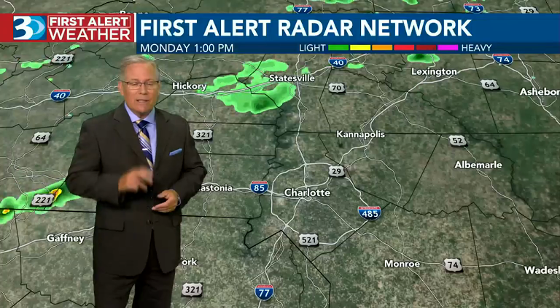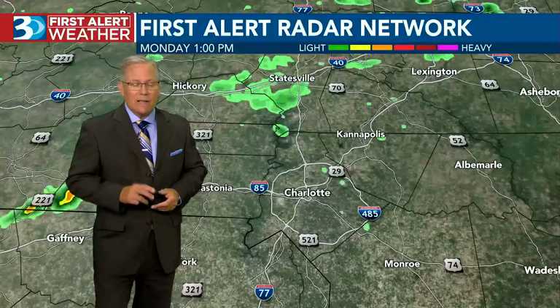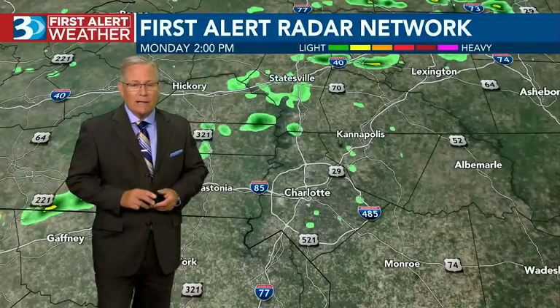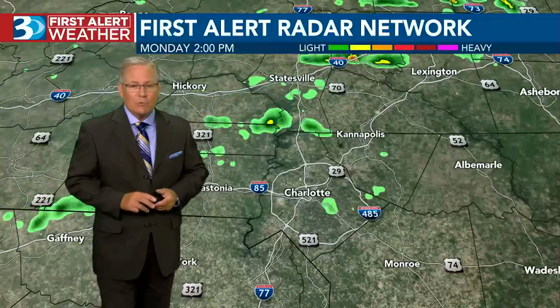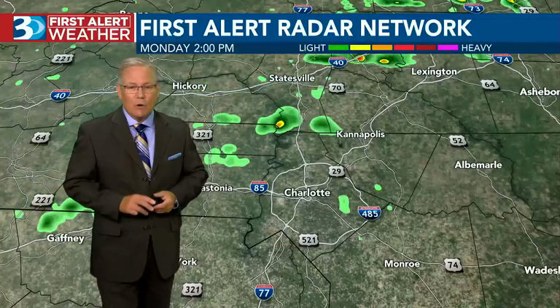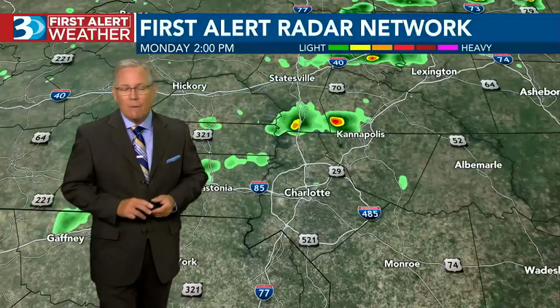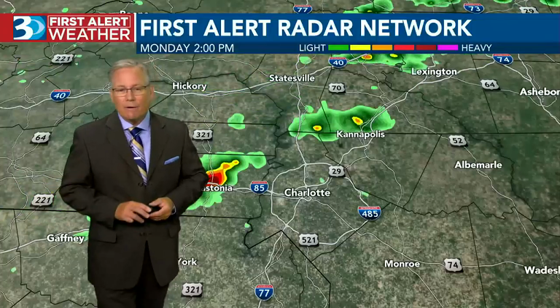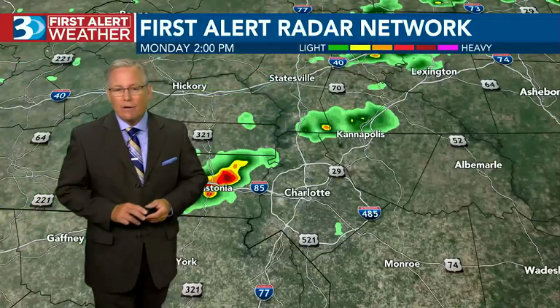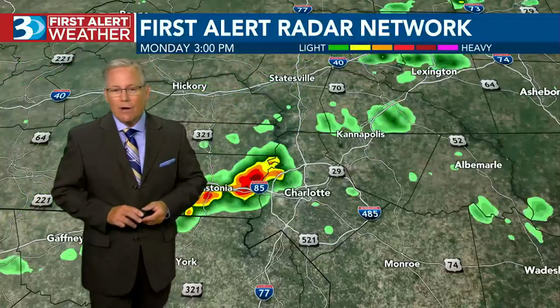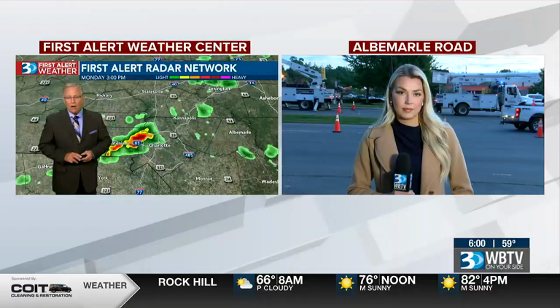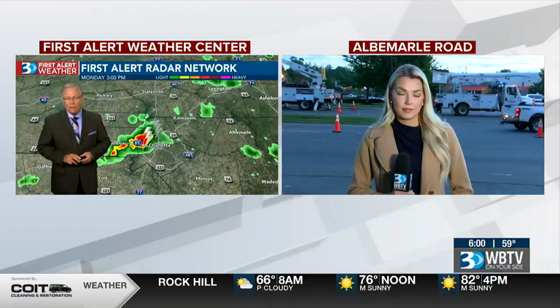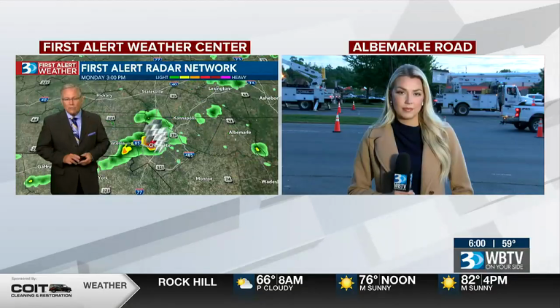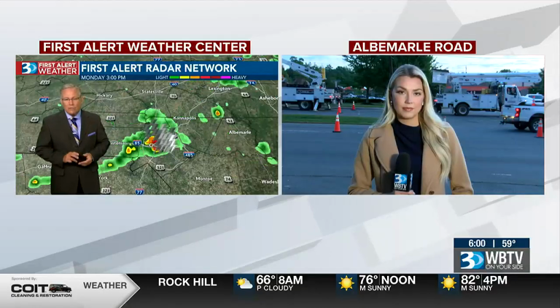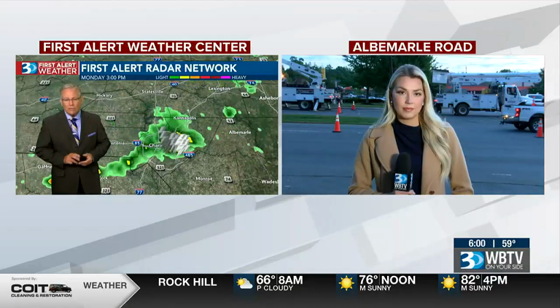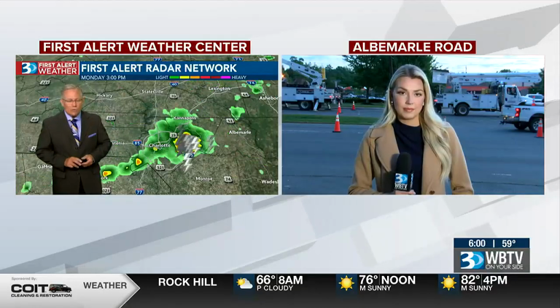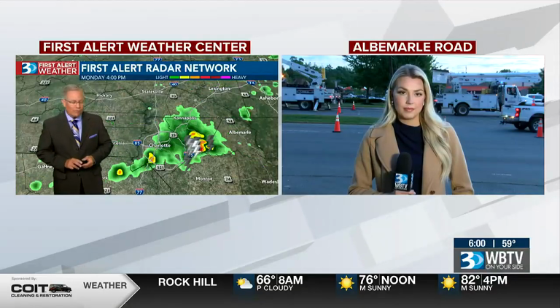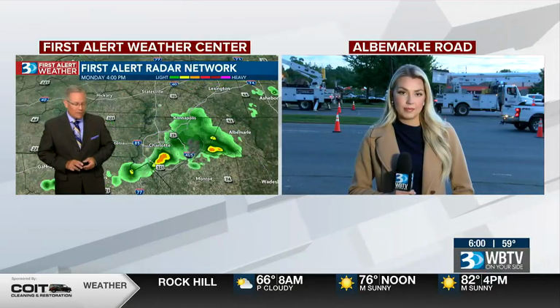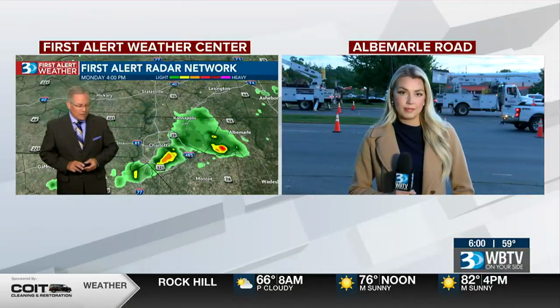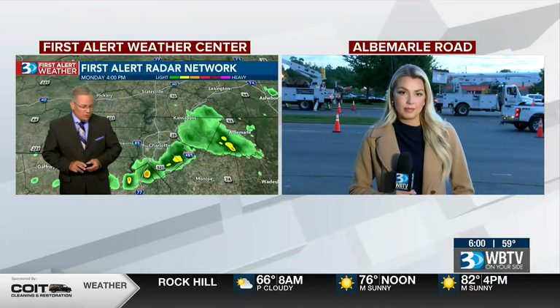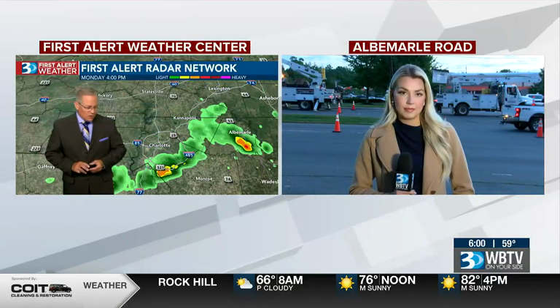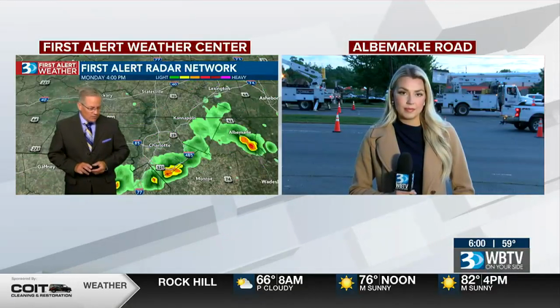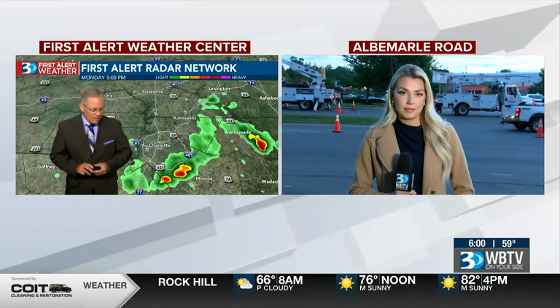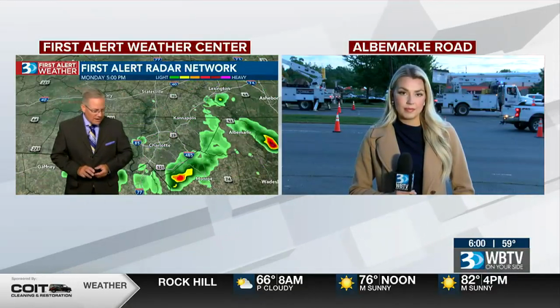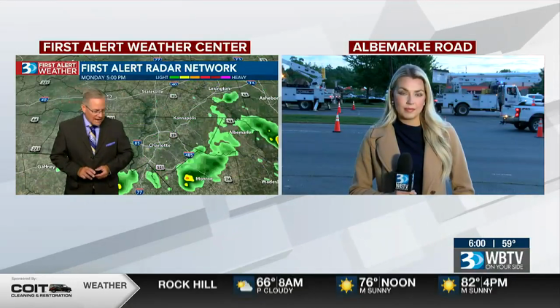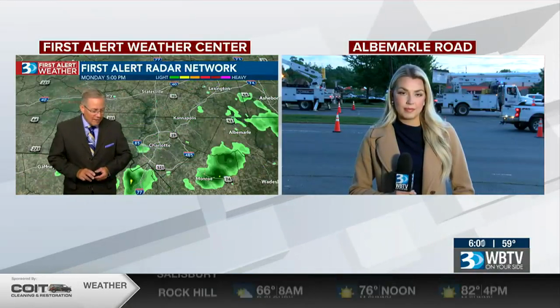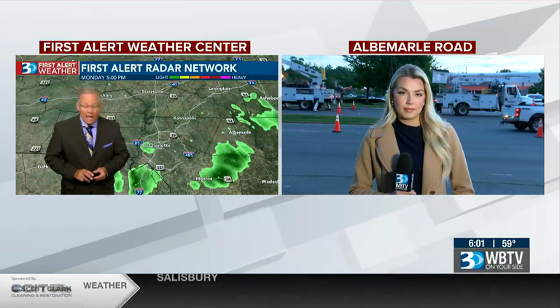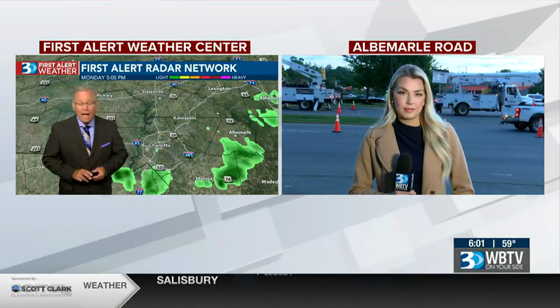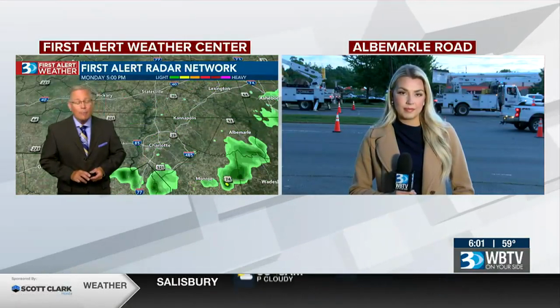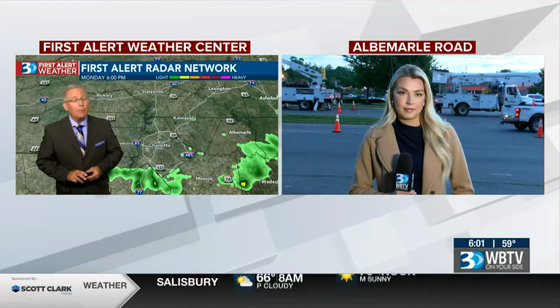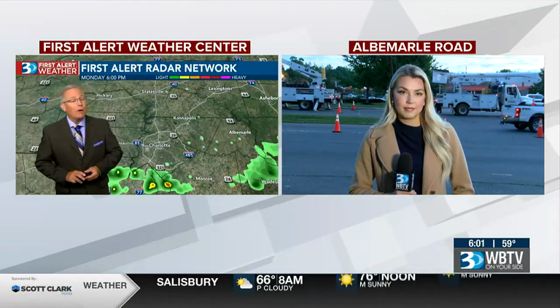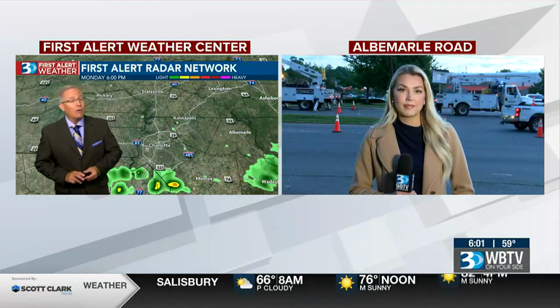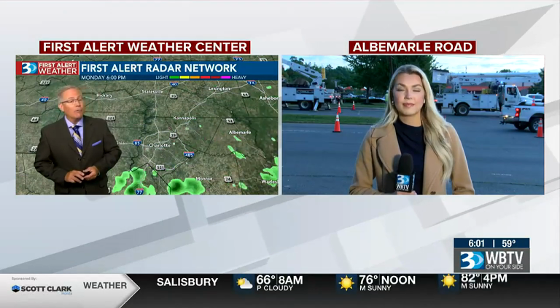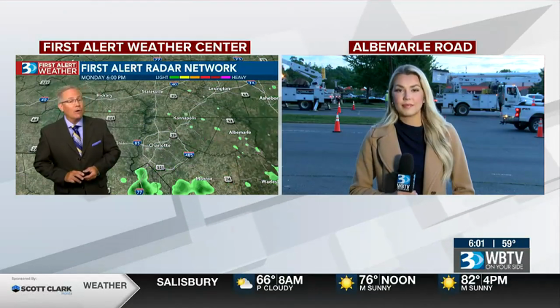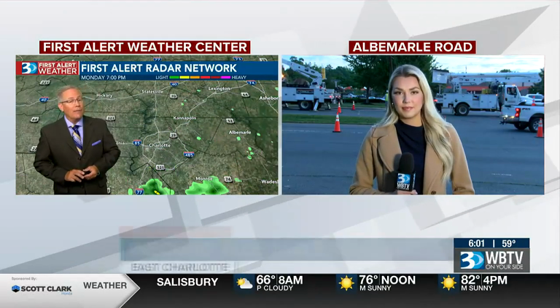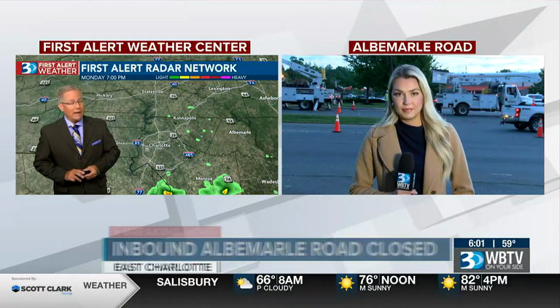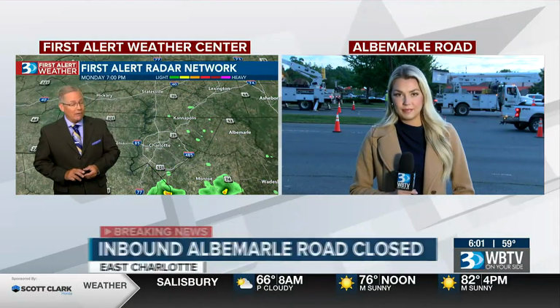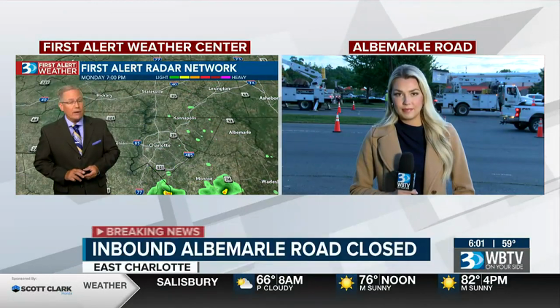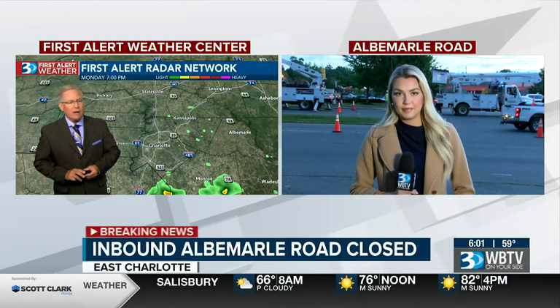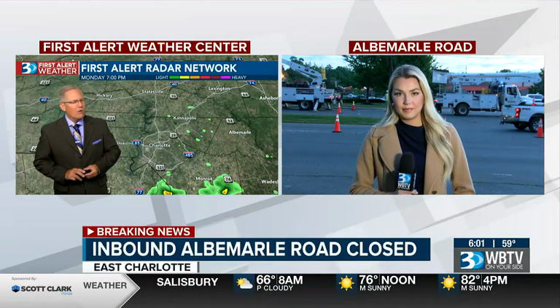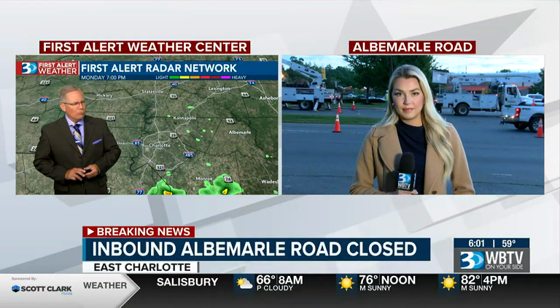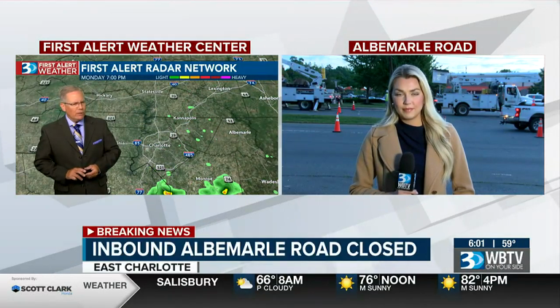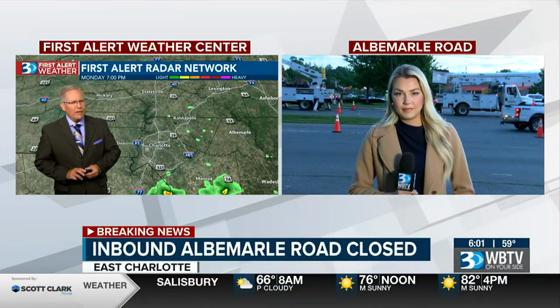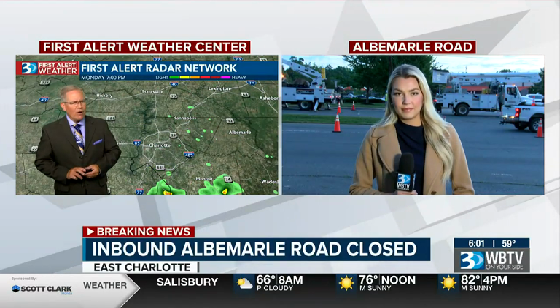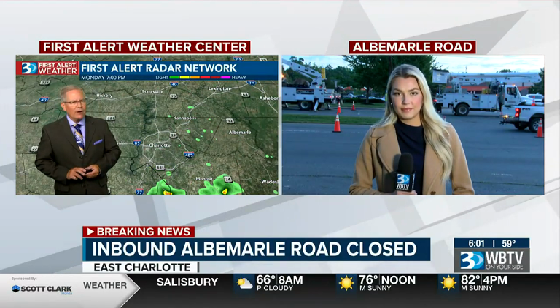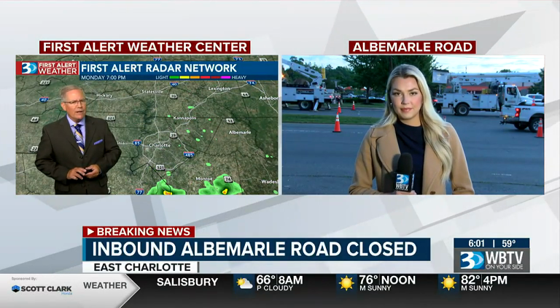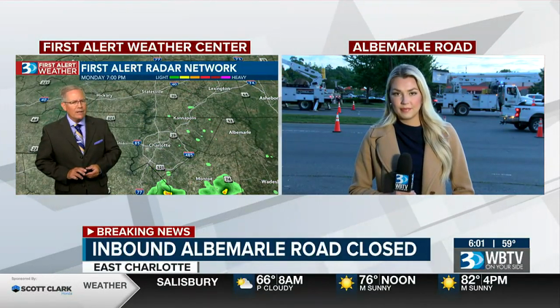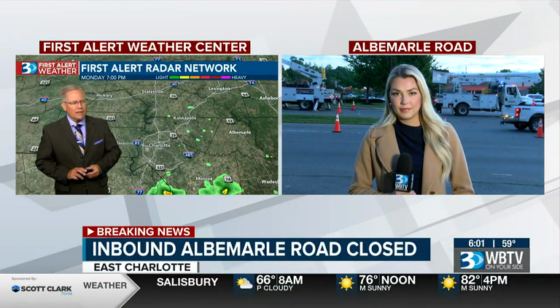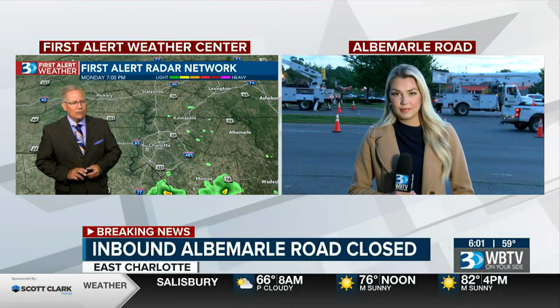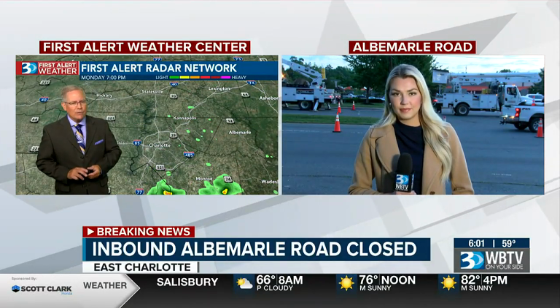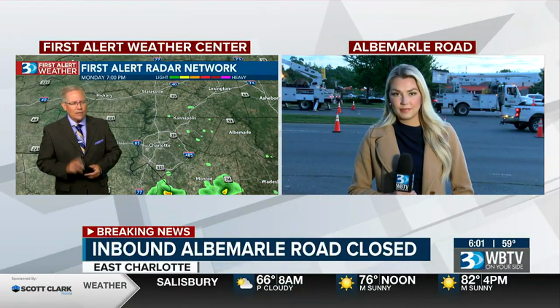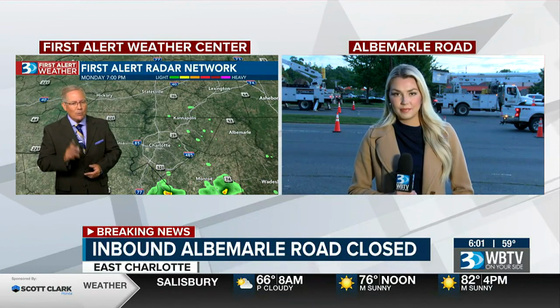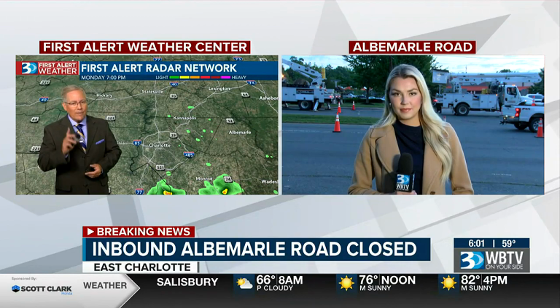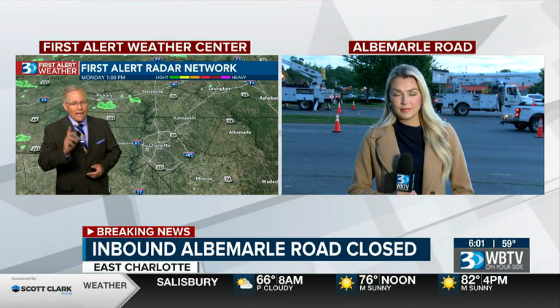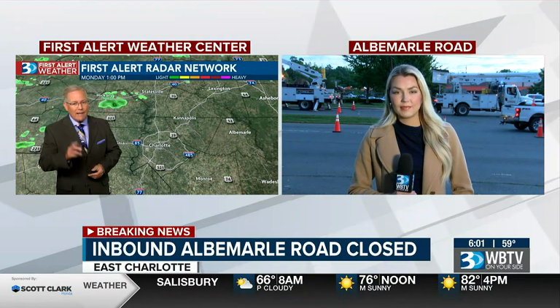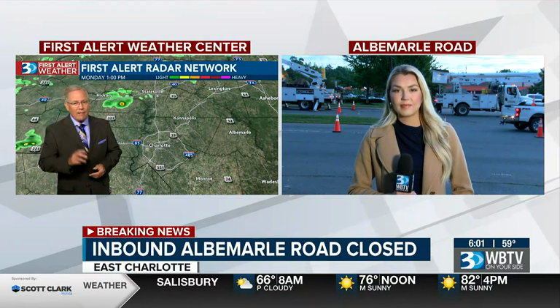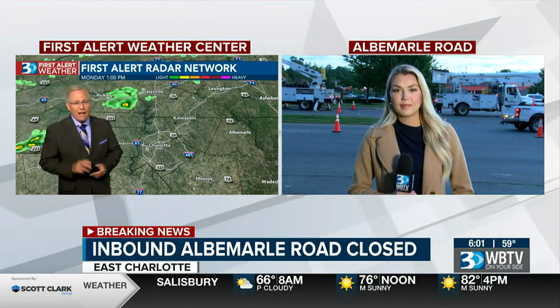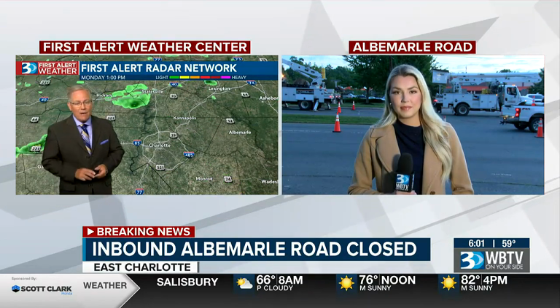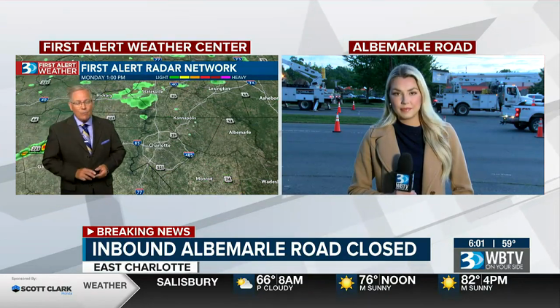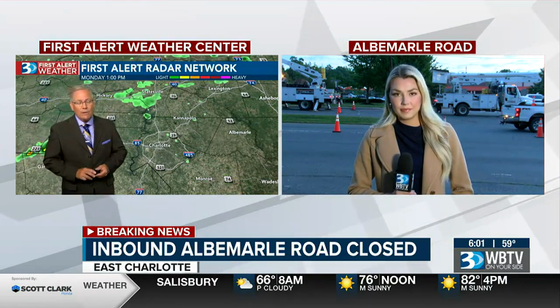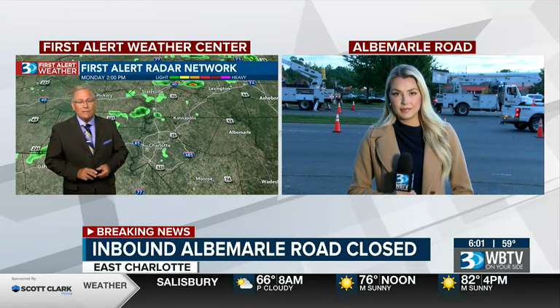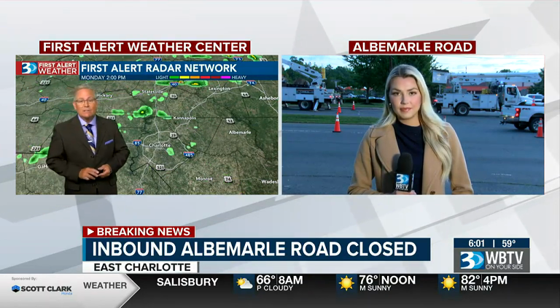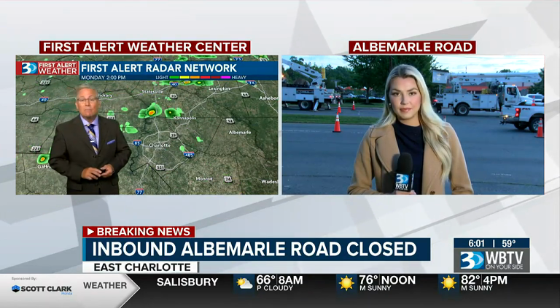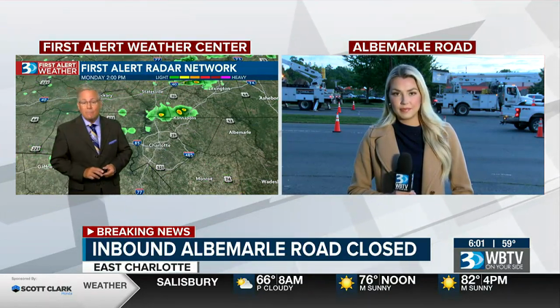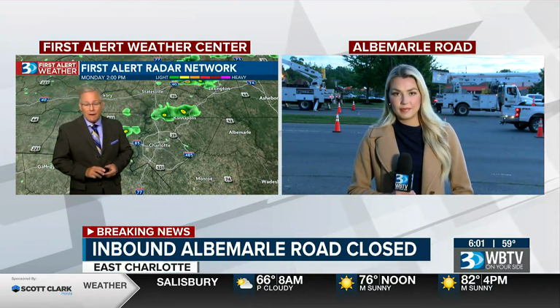Let's send it out to our Mary Calkins. She's over in East Charlotte right now on Albemarle Road, that area really hard hit yesterday with hail and high winds. Mary.